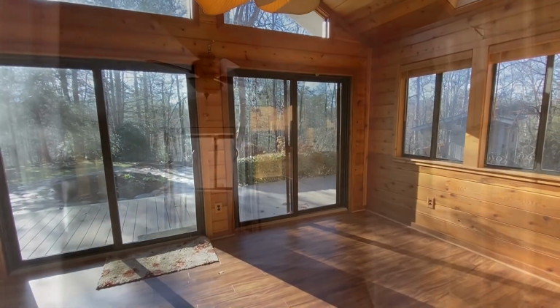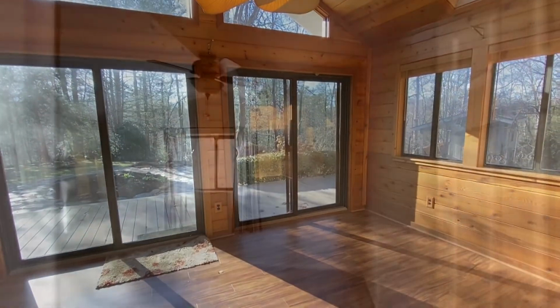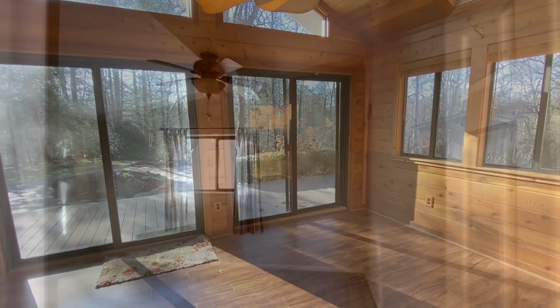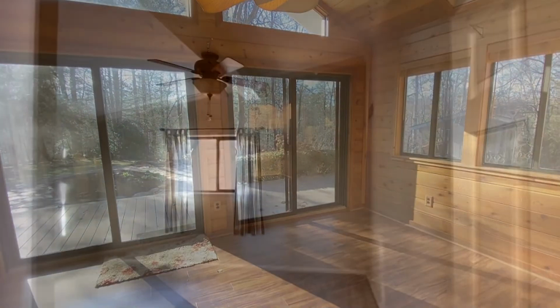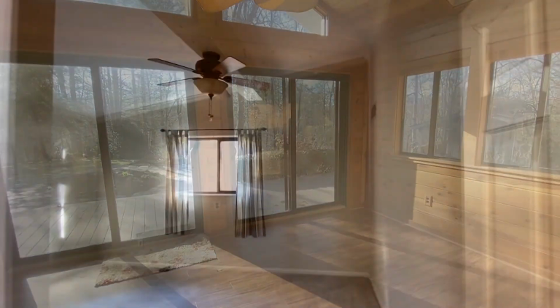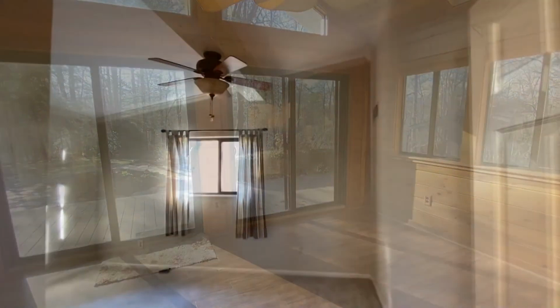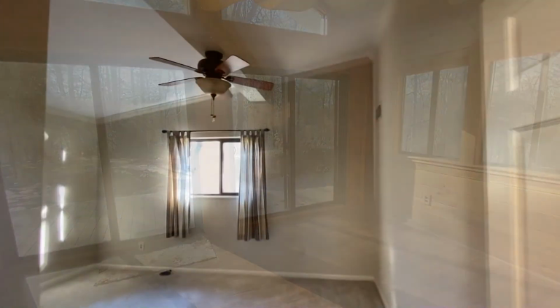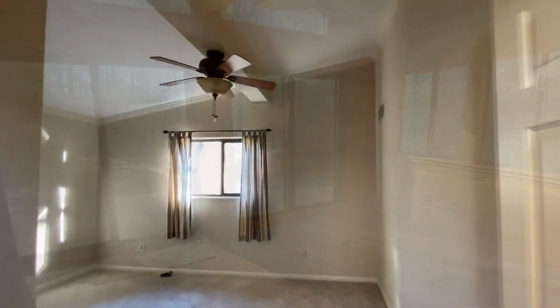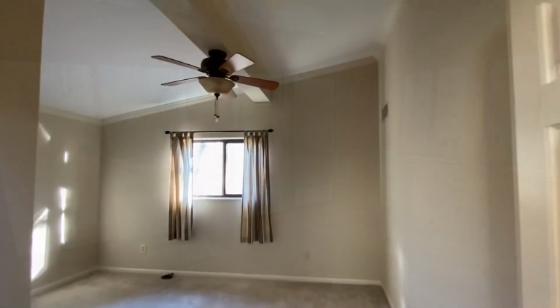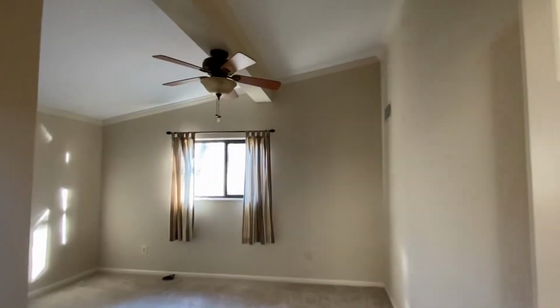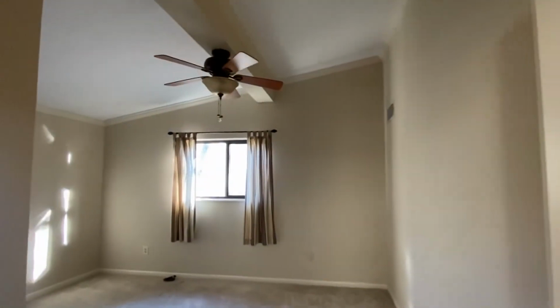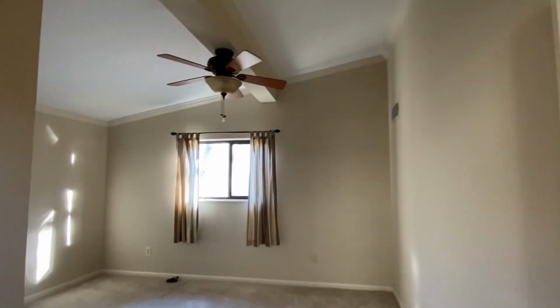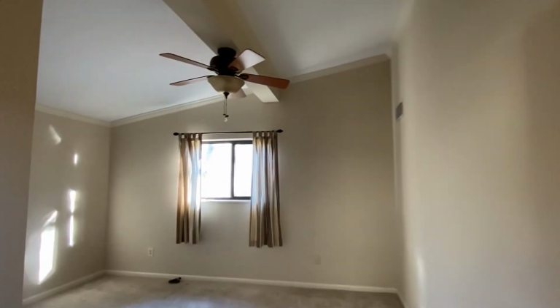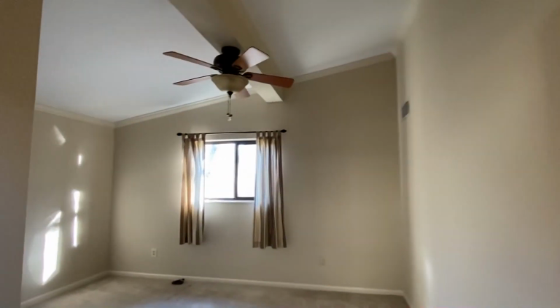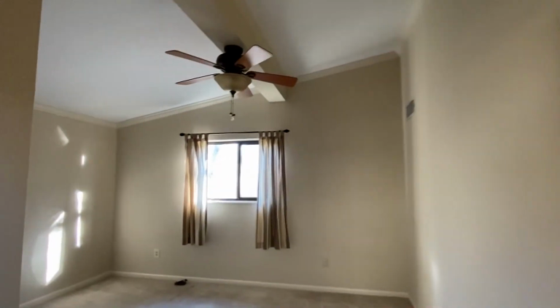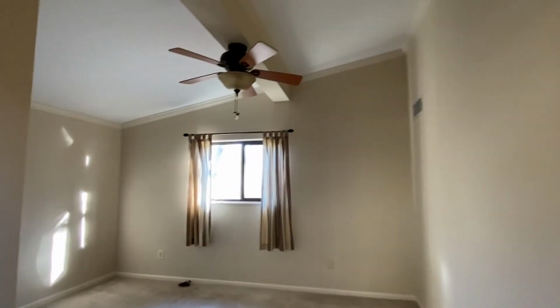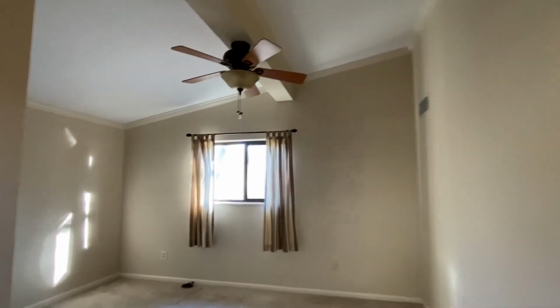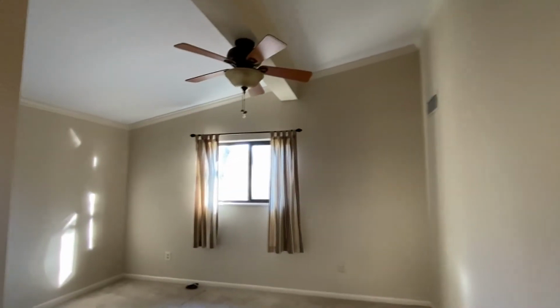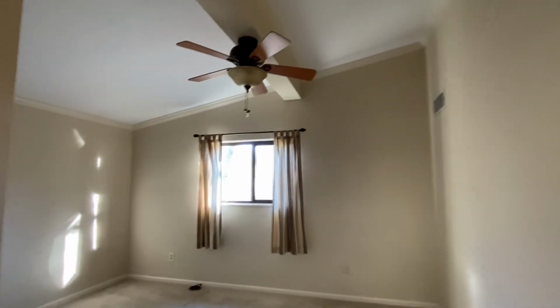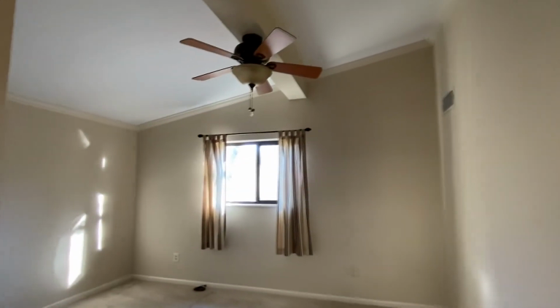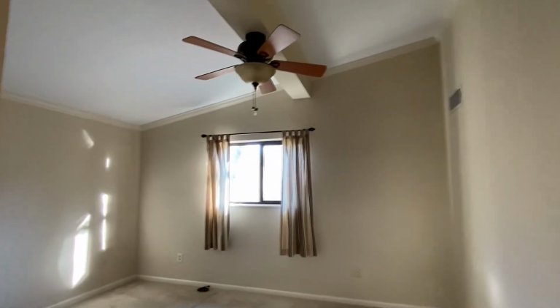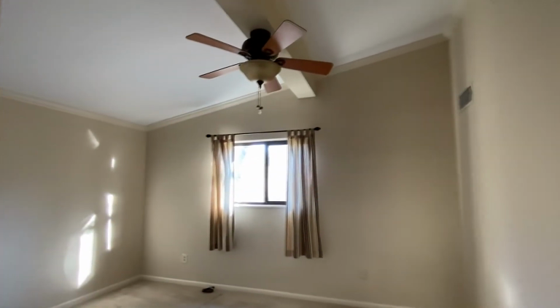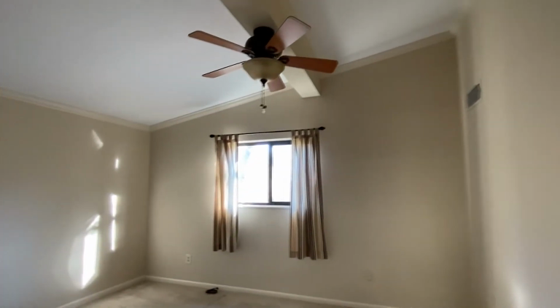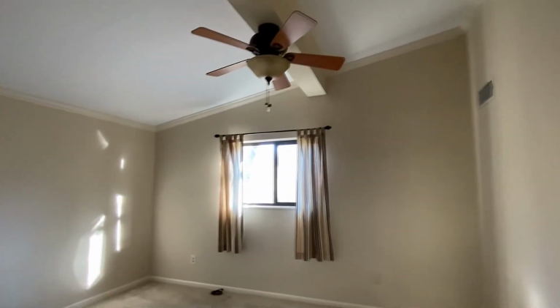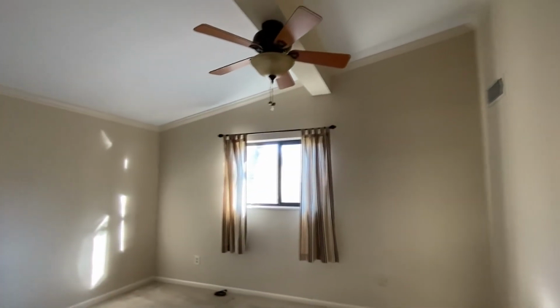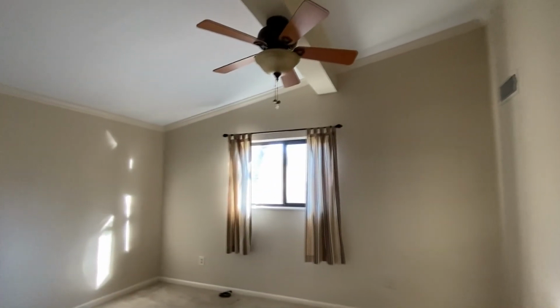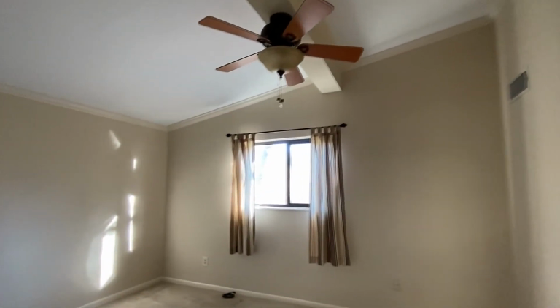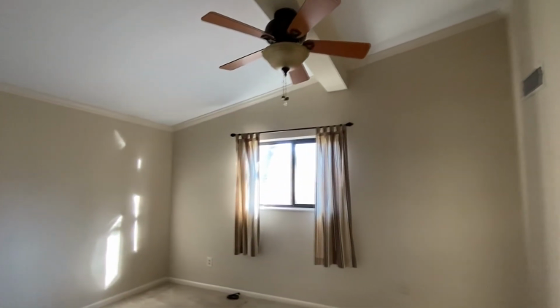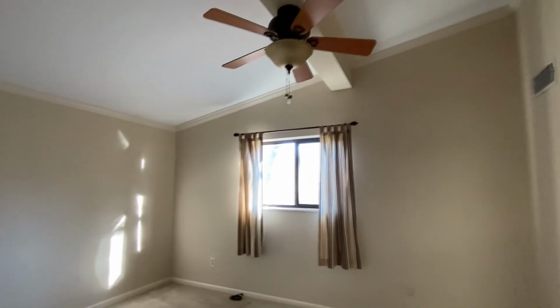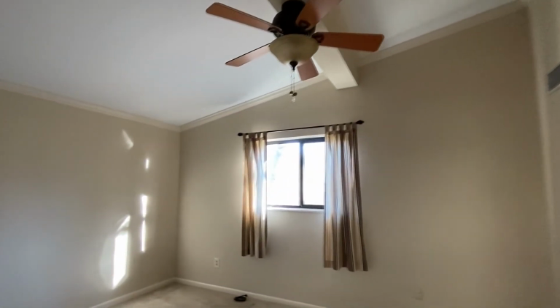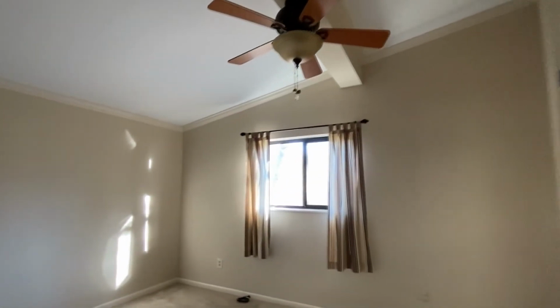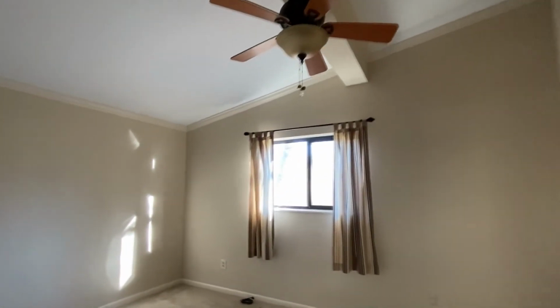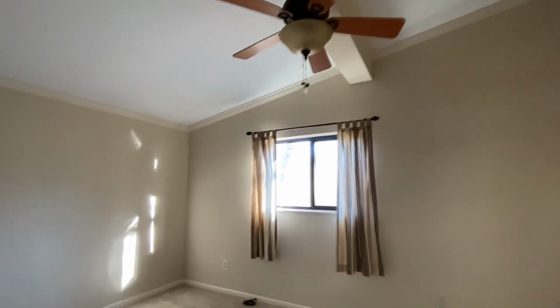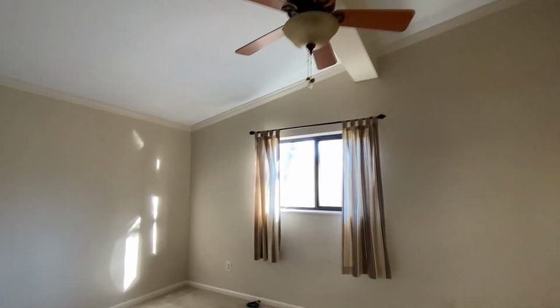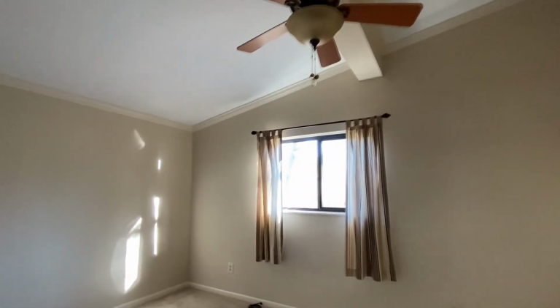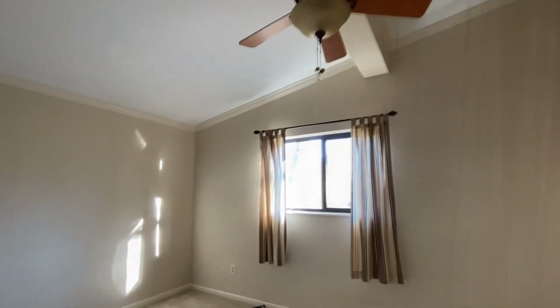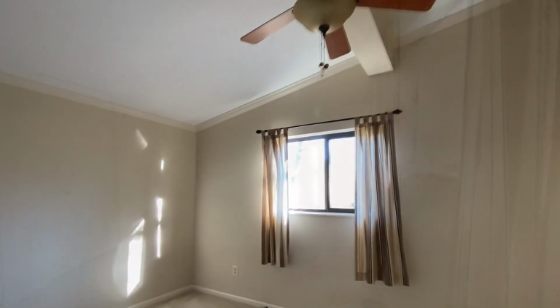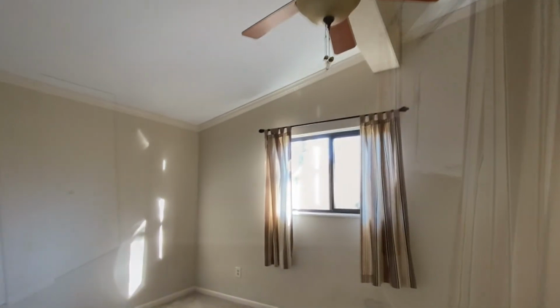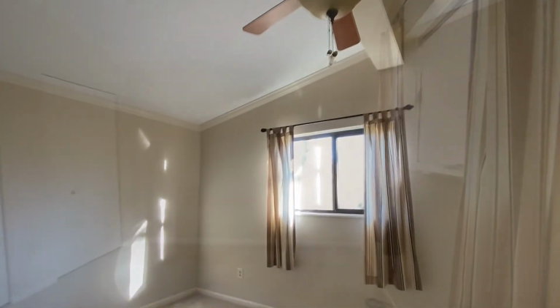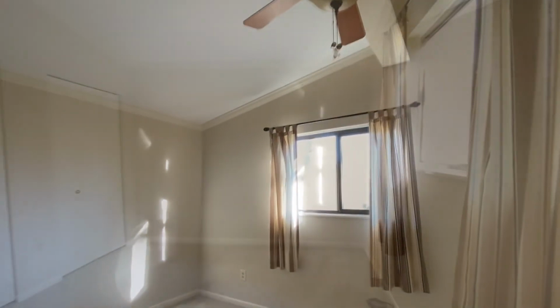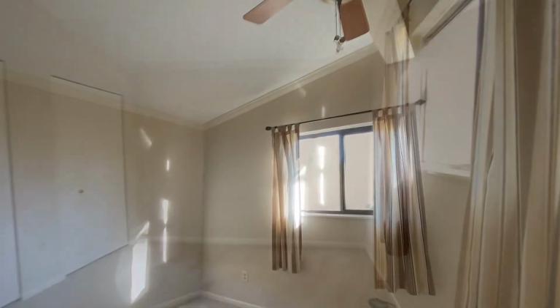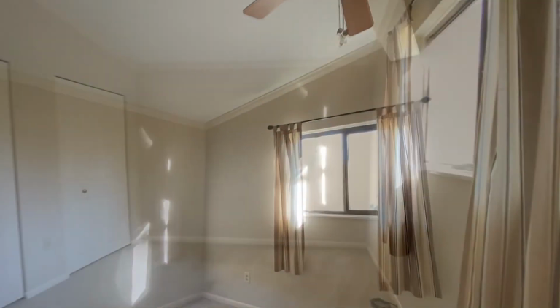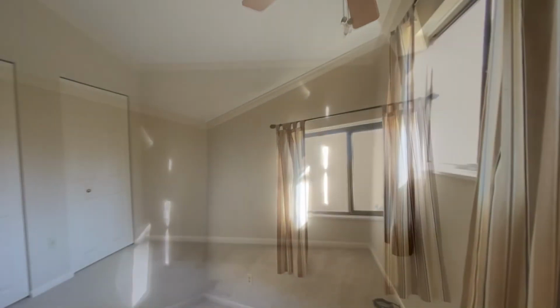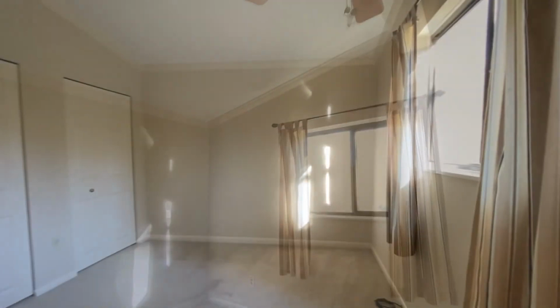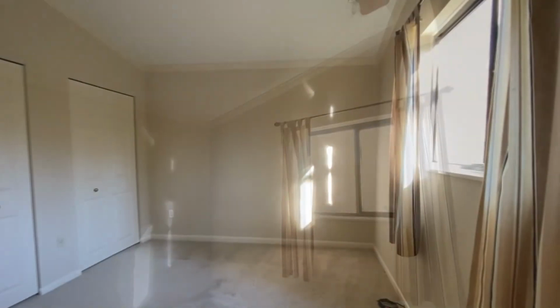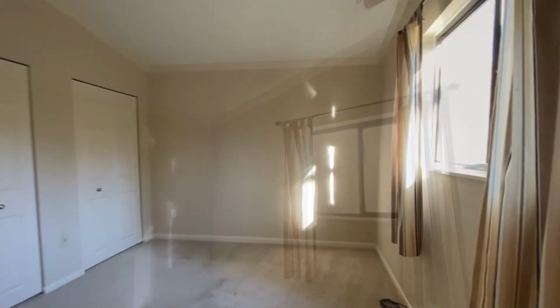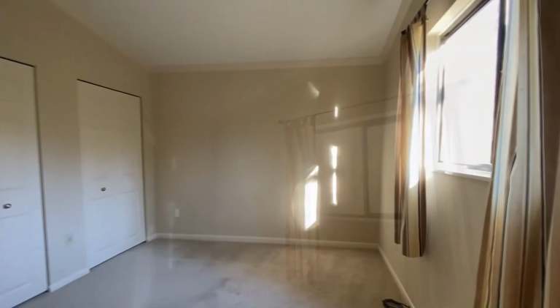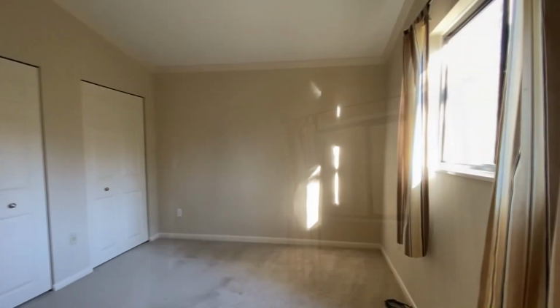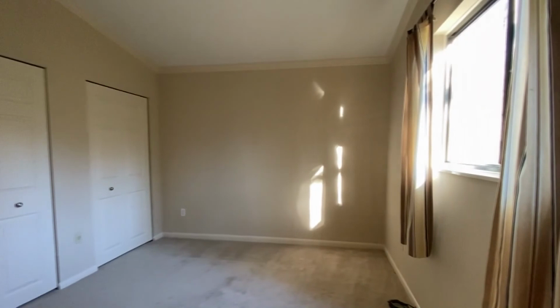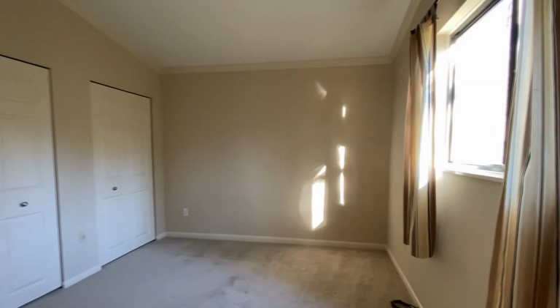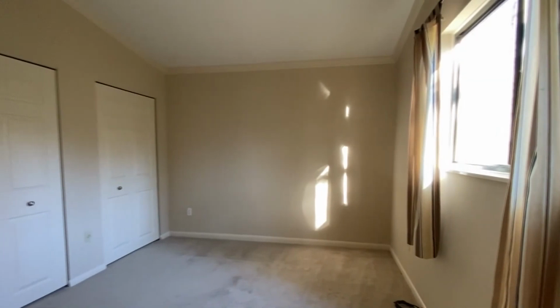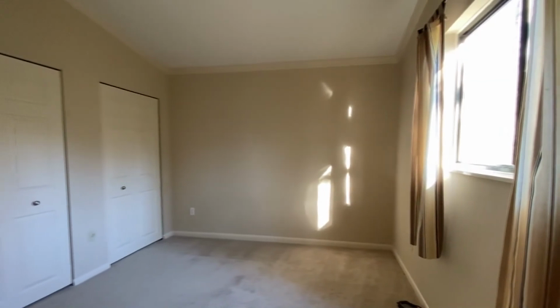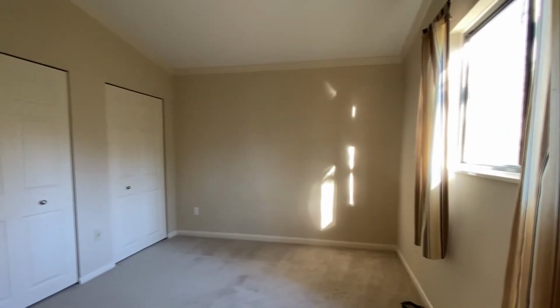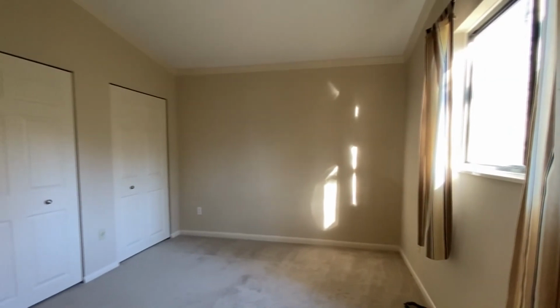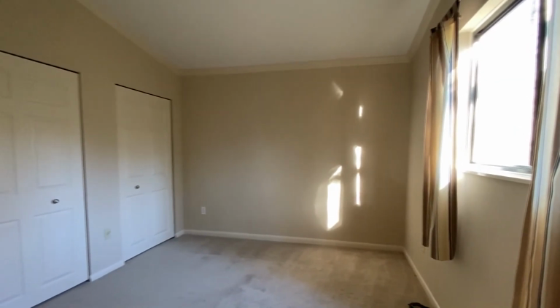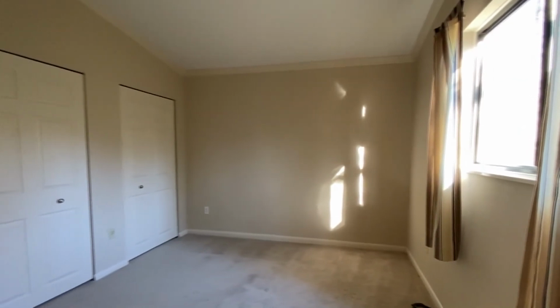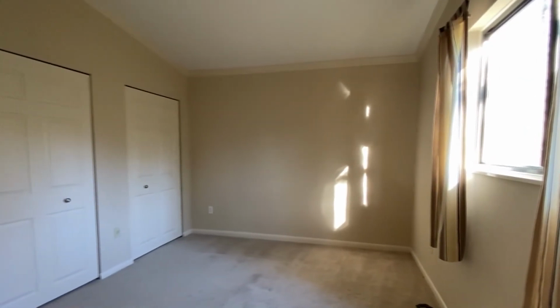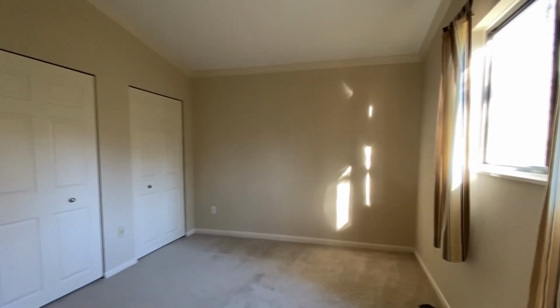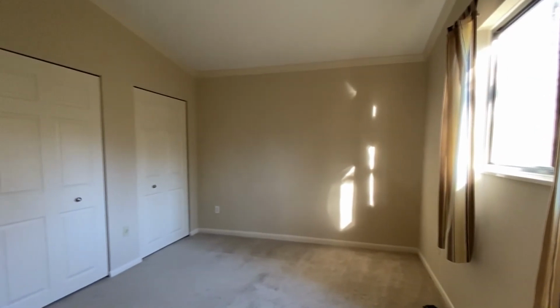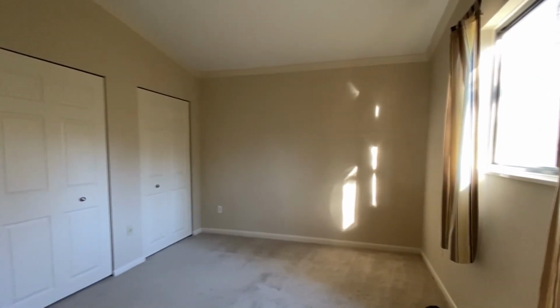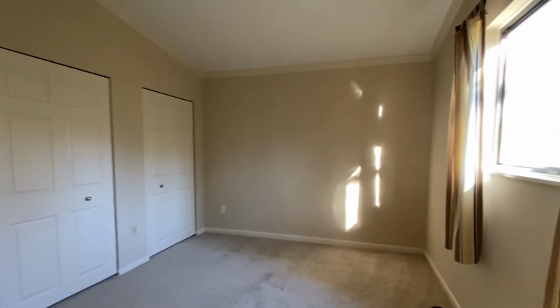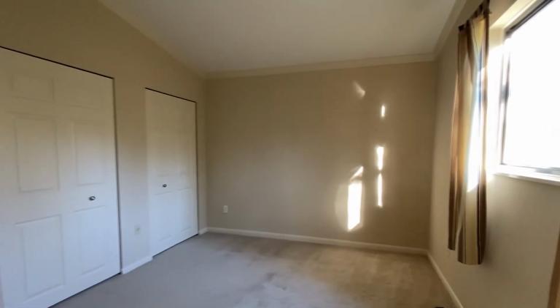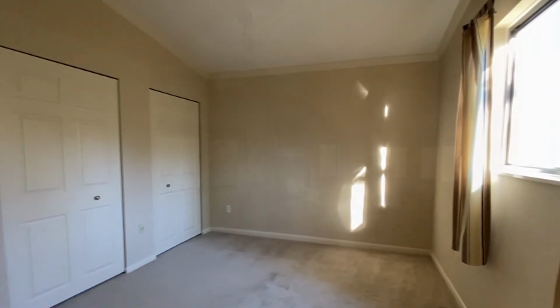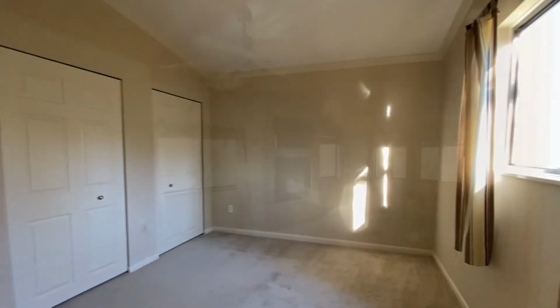Your bedrooms on both the main and upper floors are roomy and quiet — perfect for the kids as well as the adults.